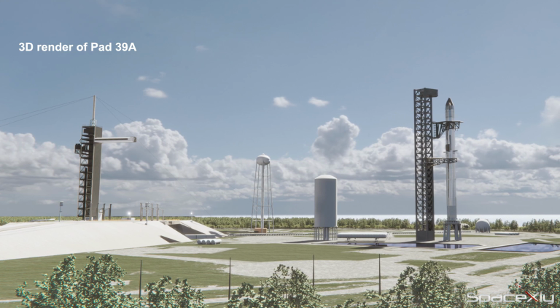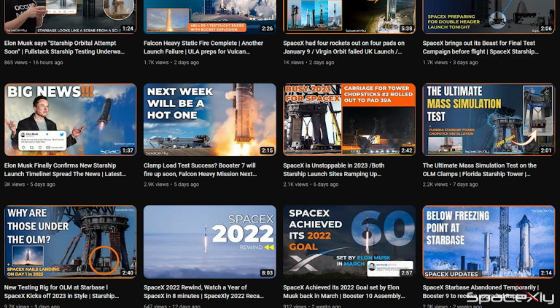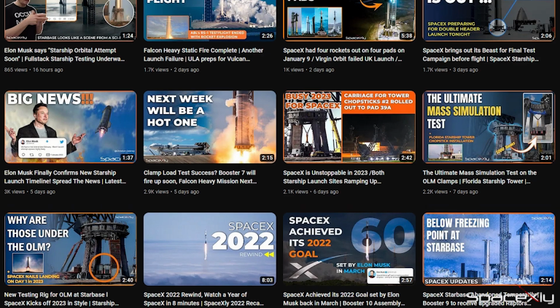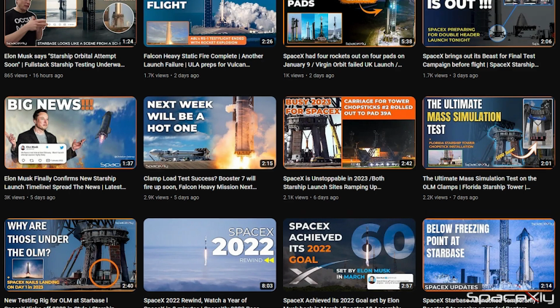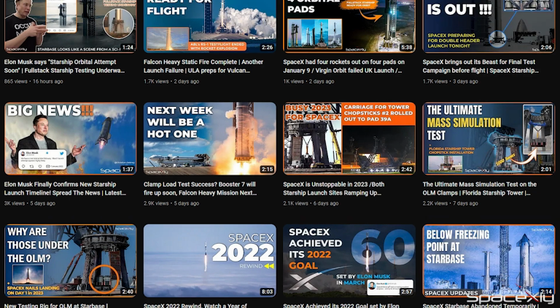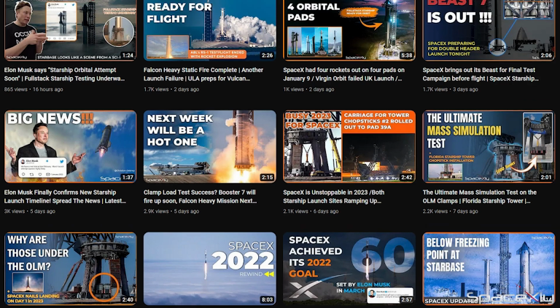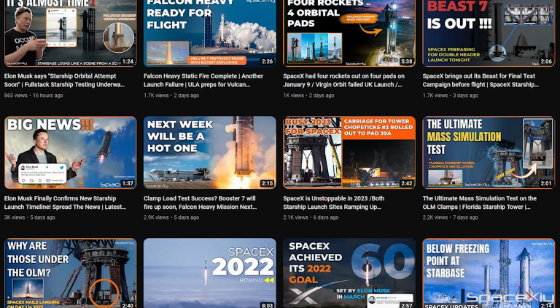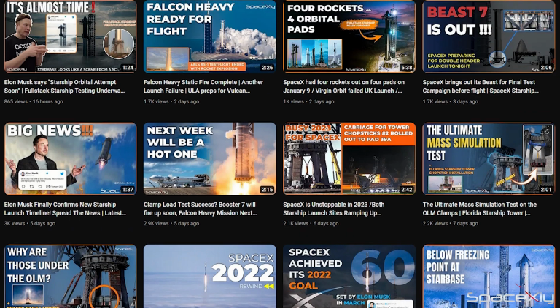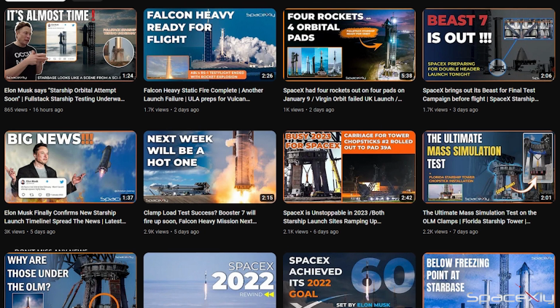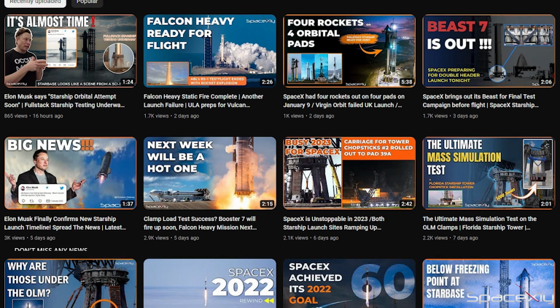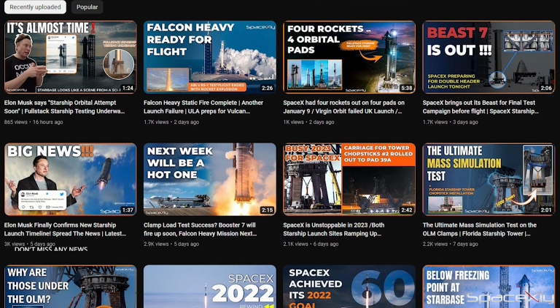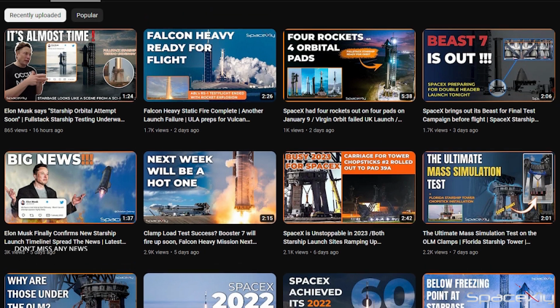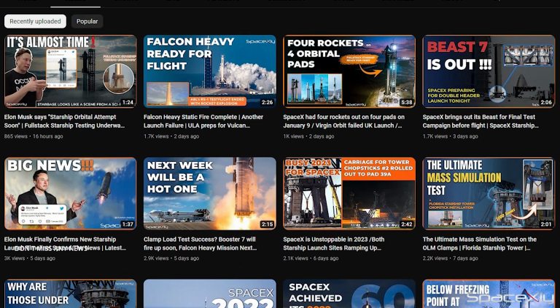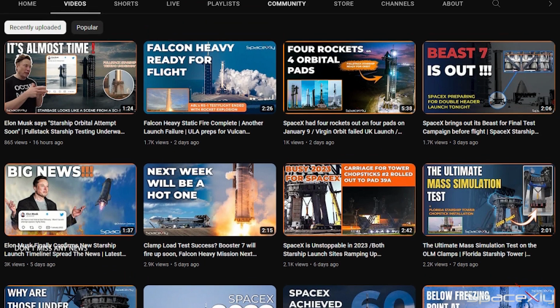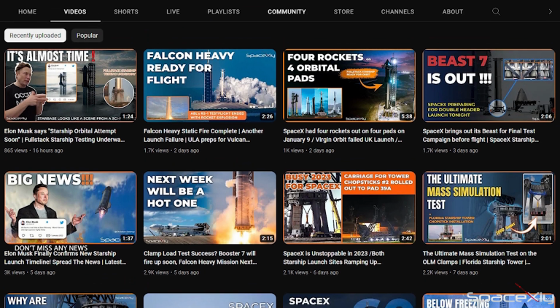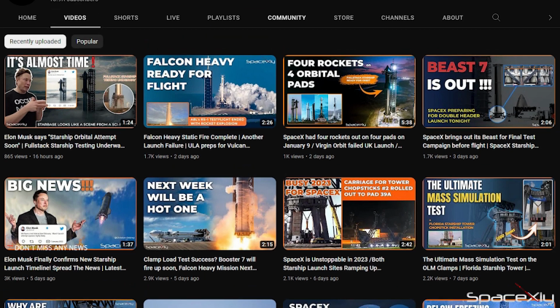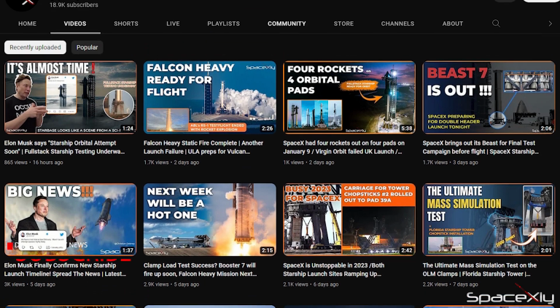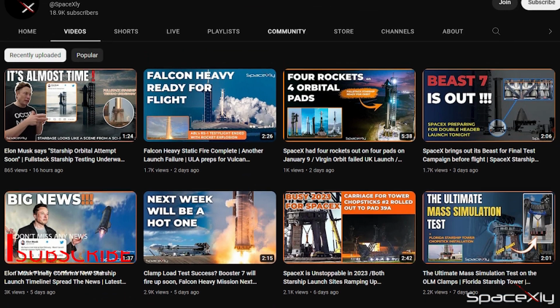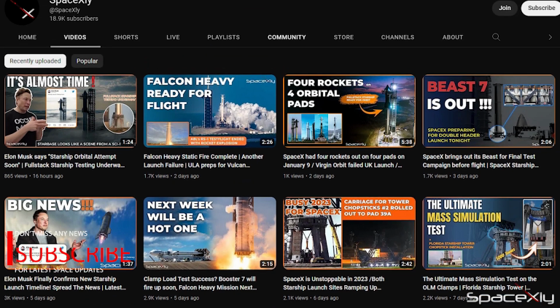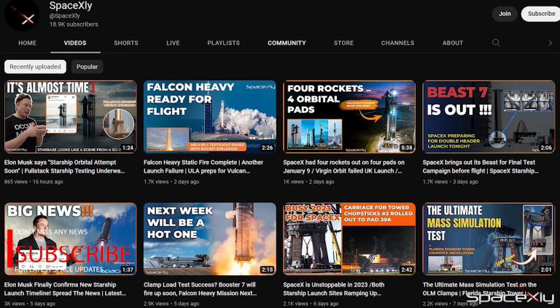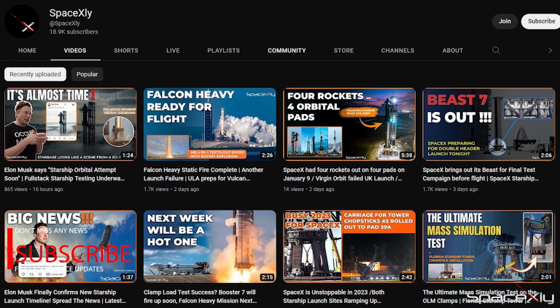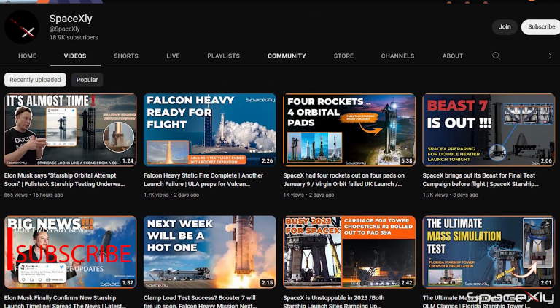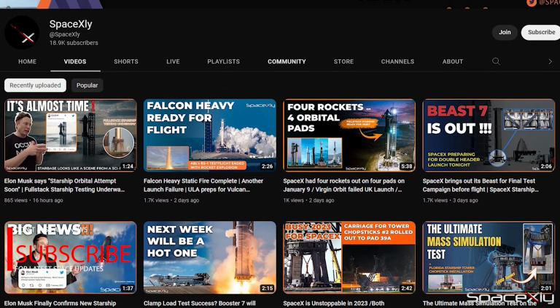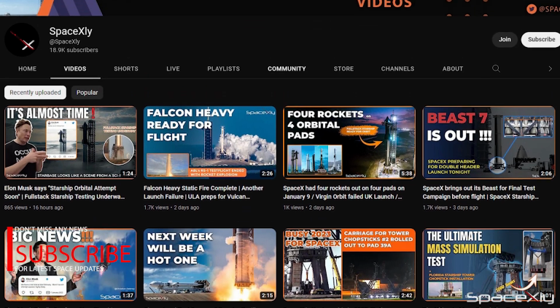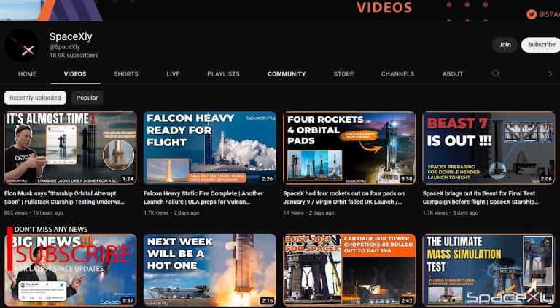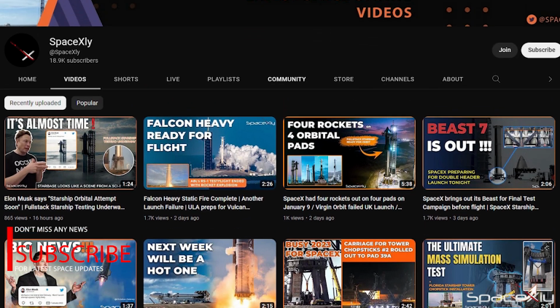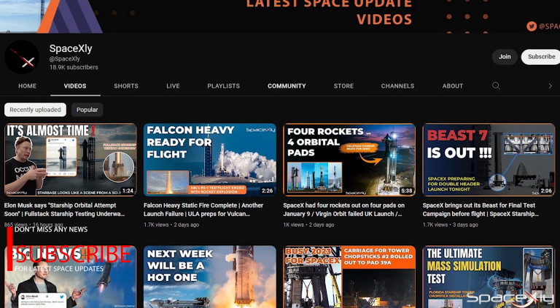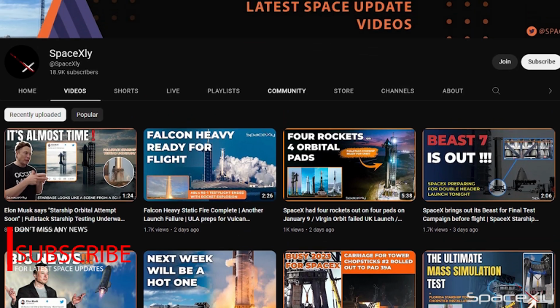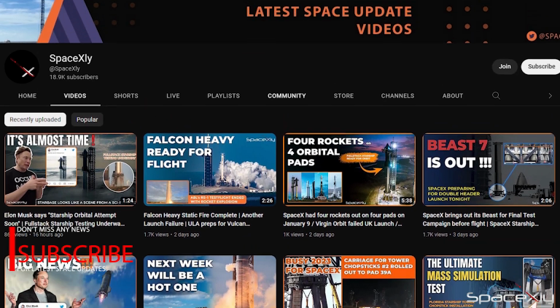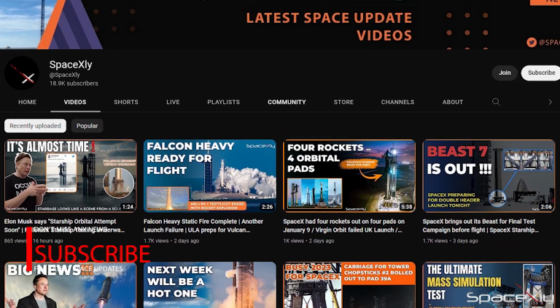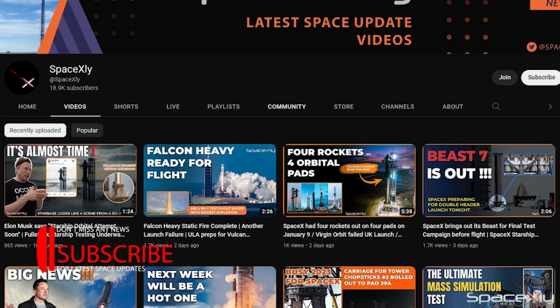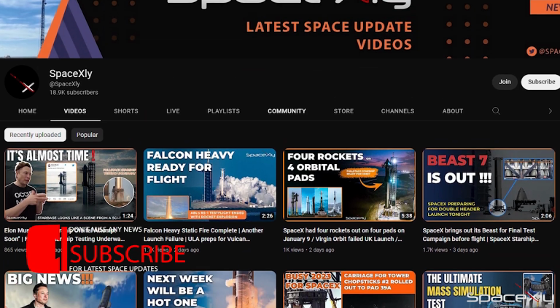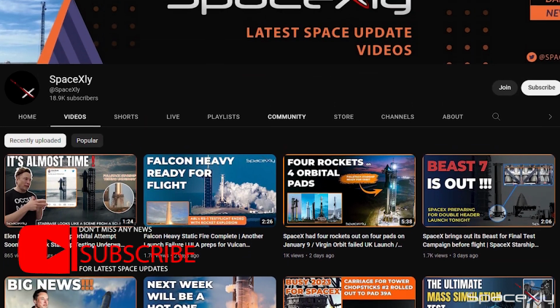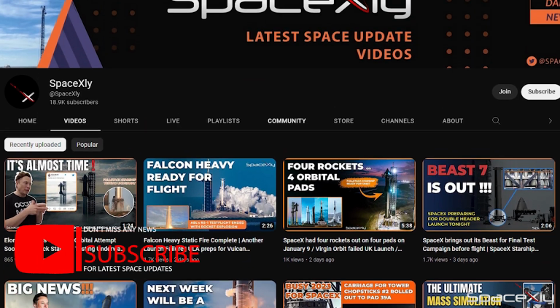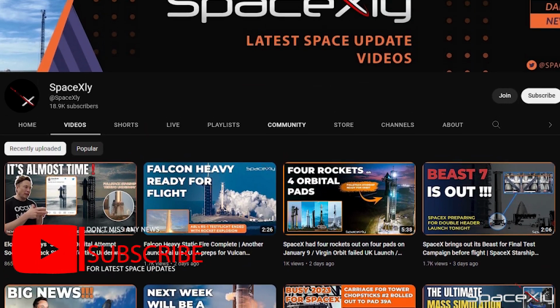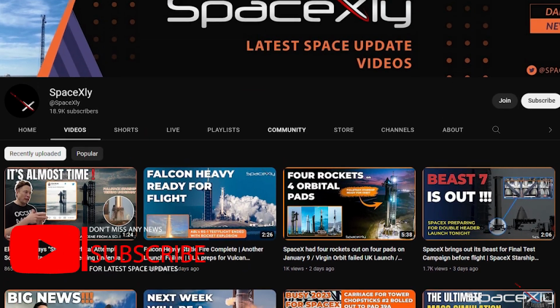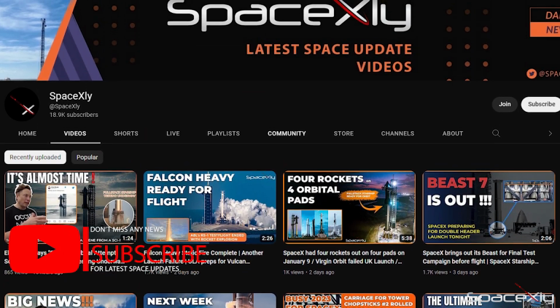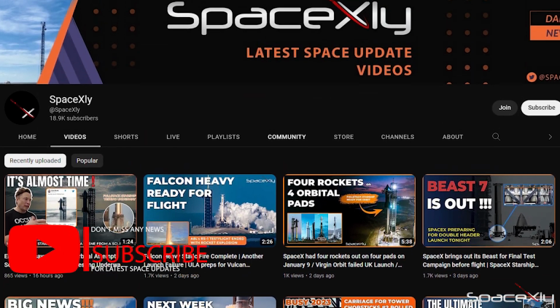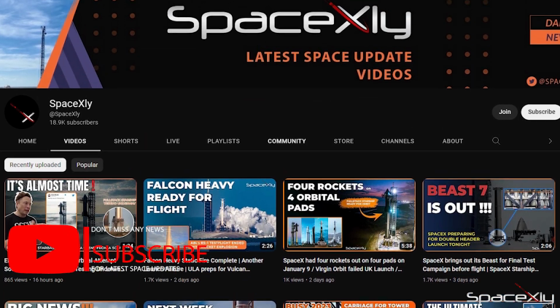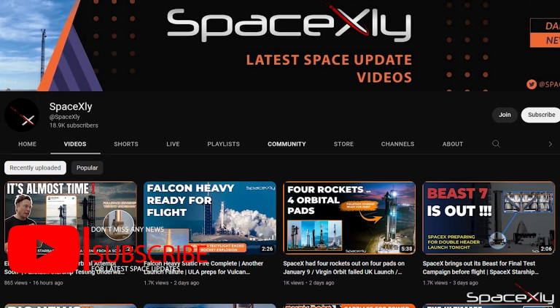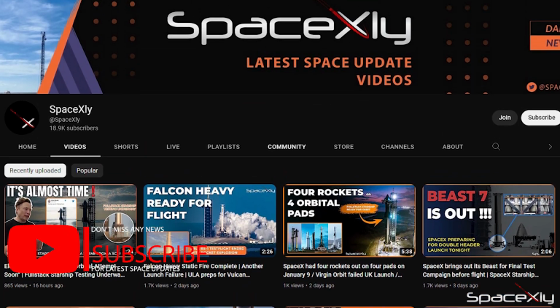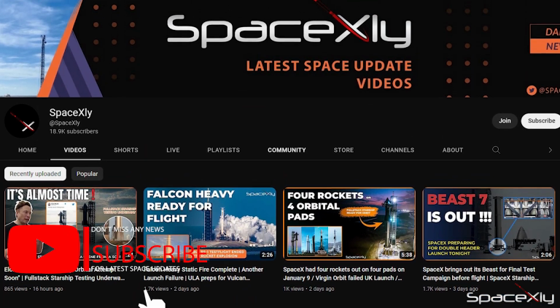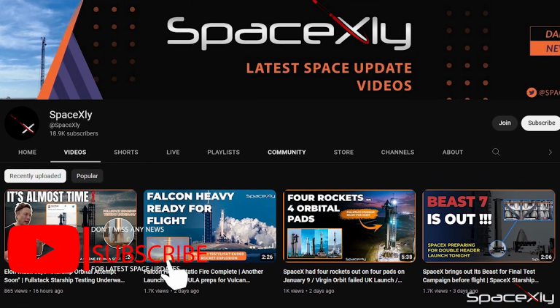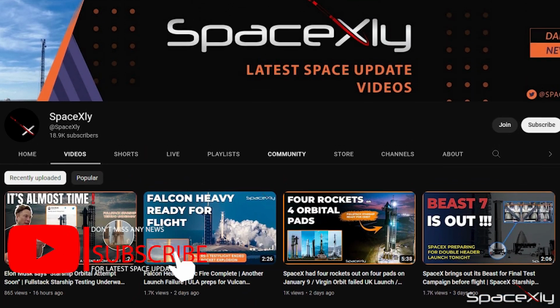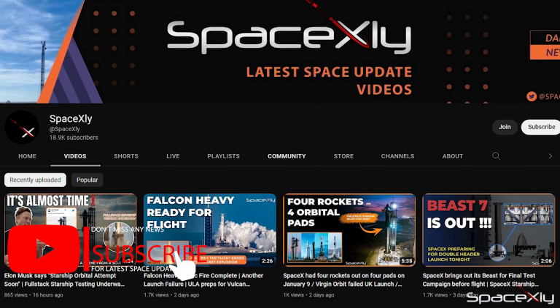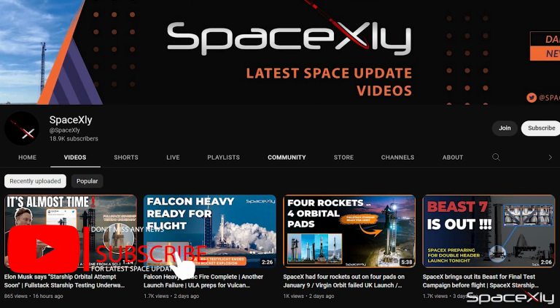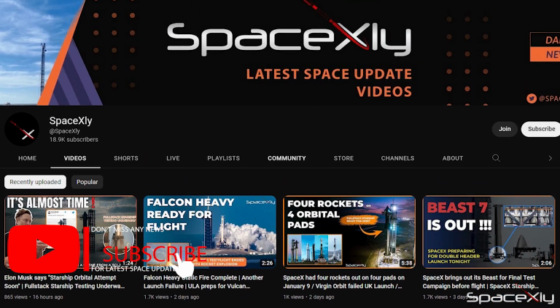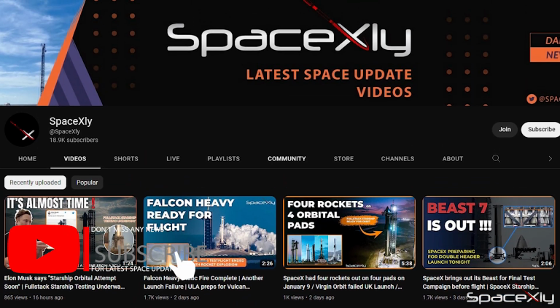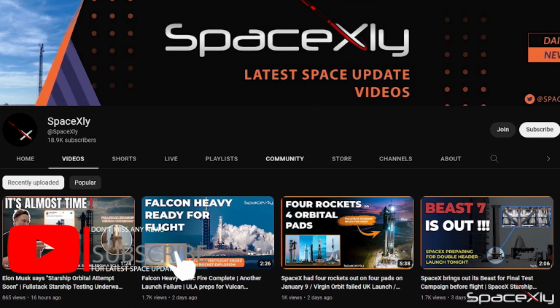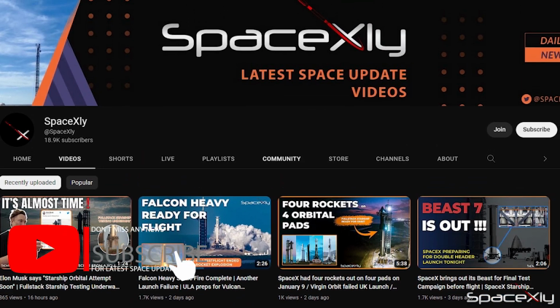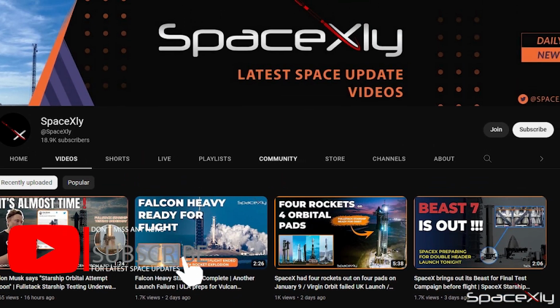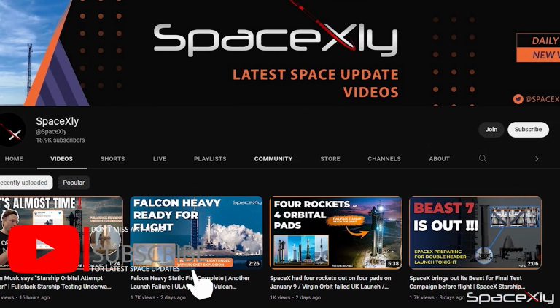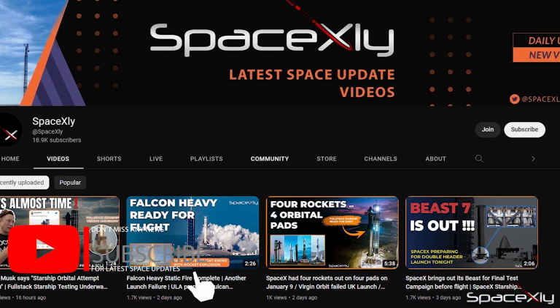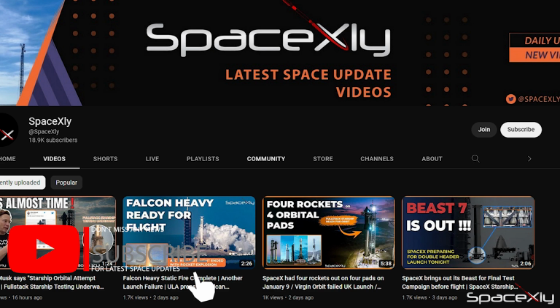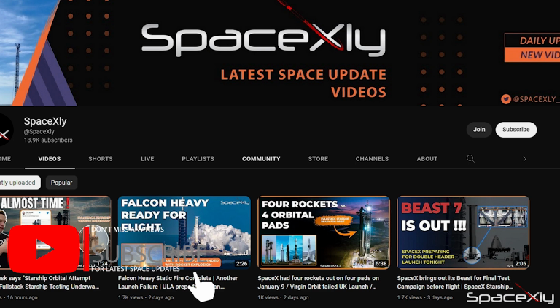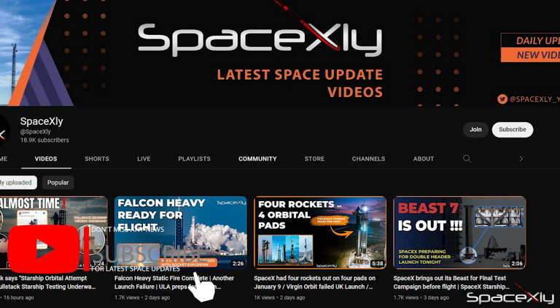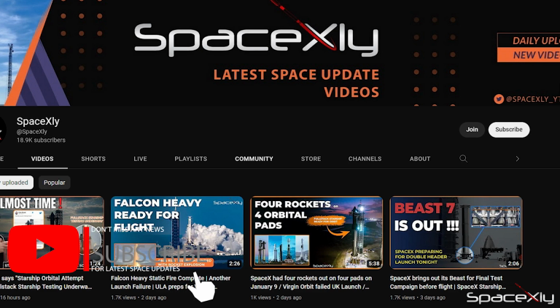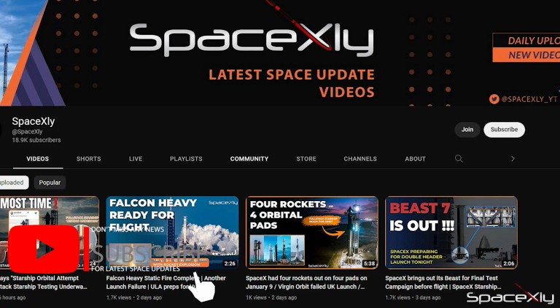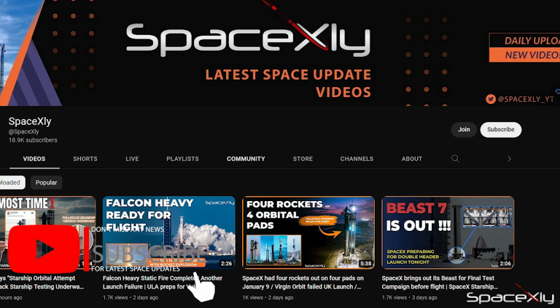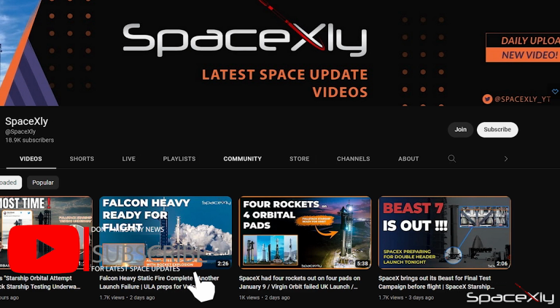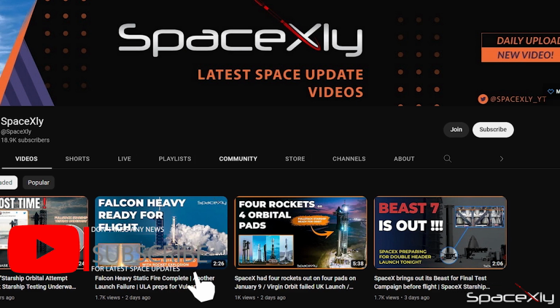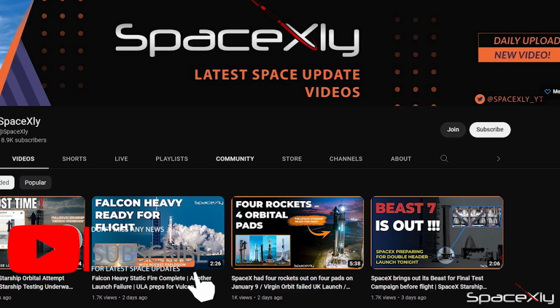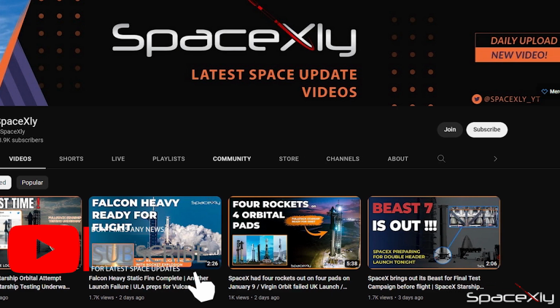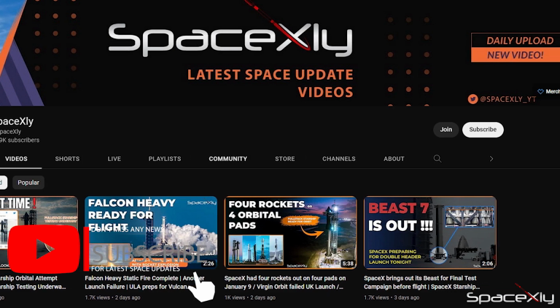Before I give you the last update, if you enjoy these short update videos, please consider subscribing to the channel. That will help me a lot.